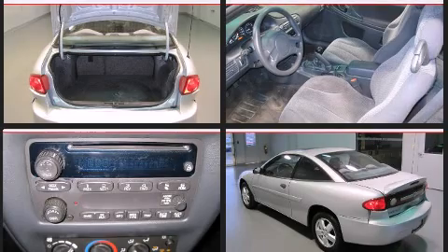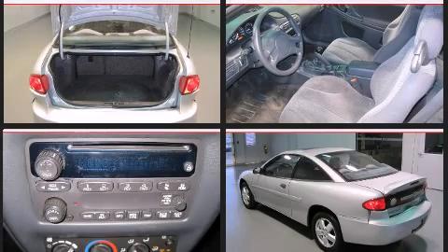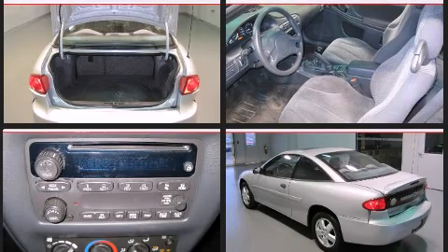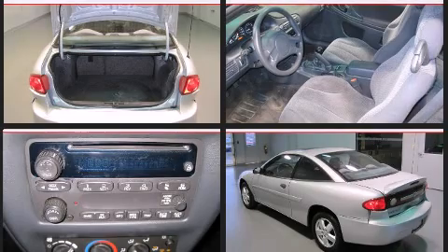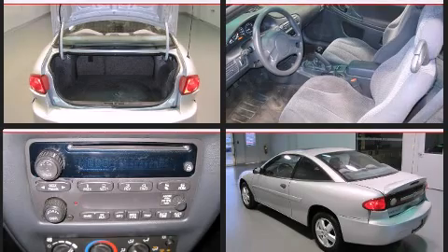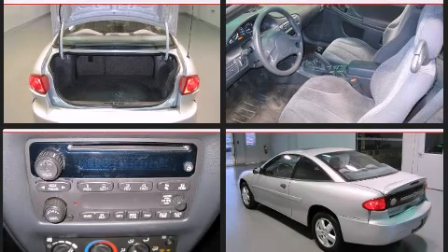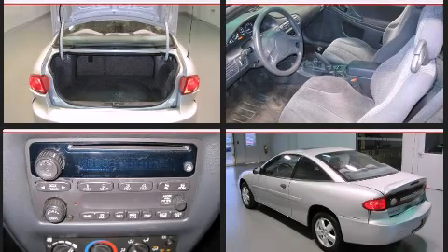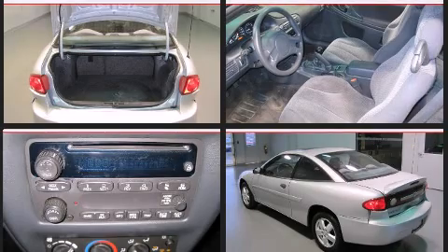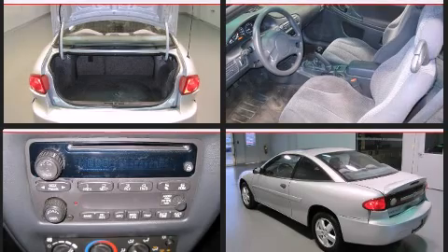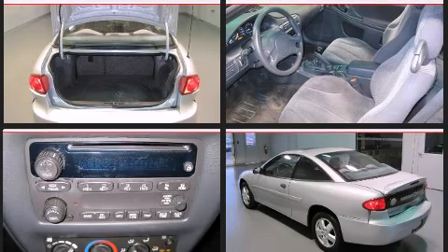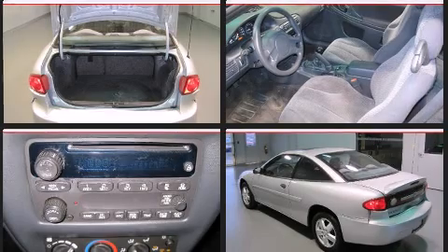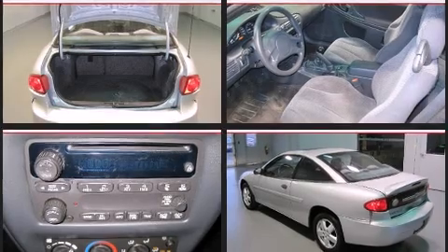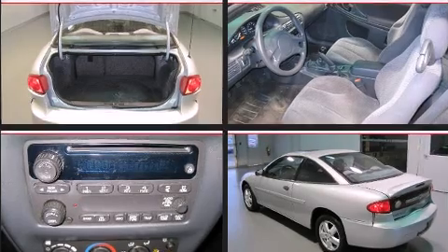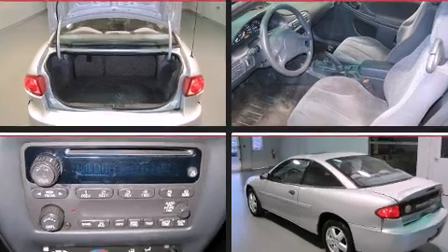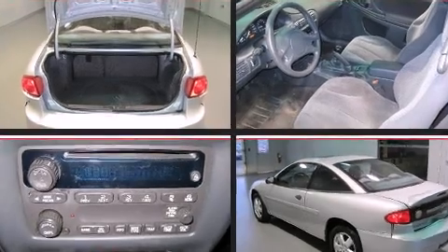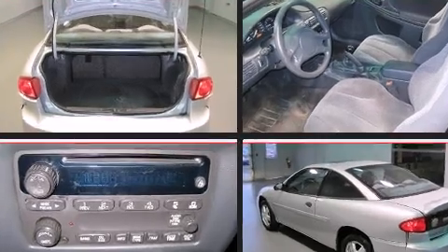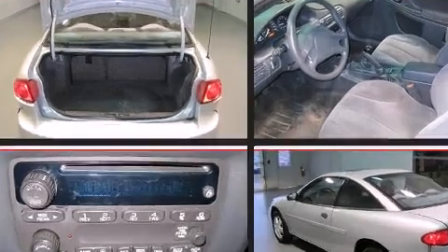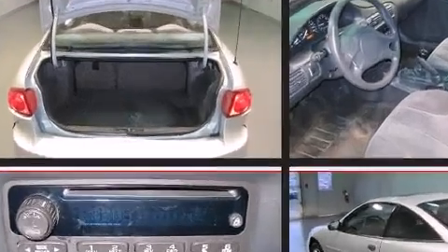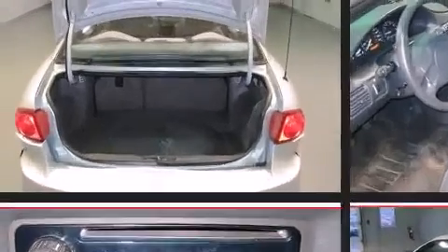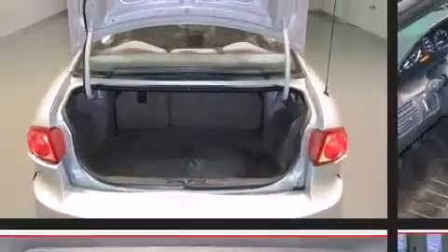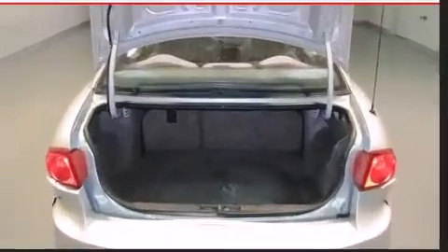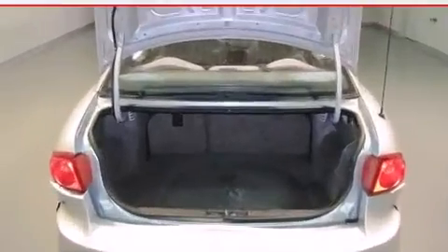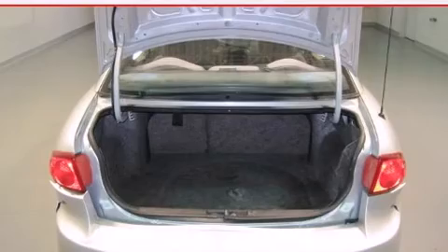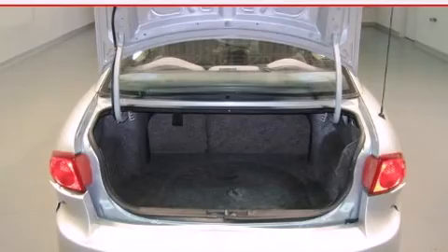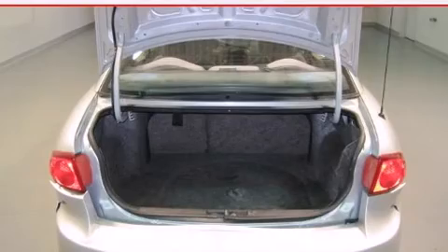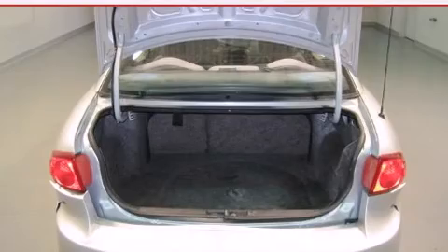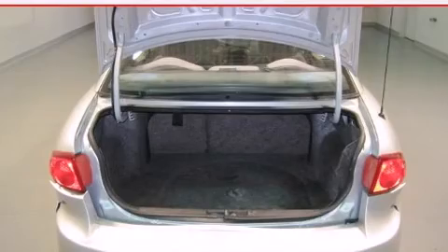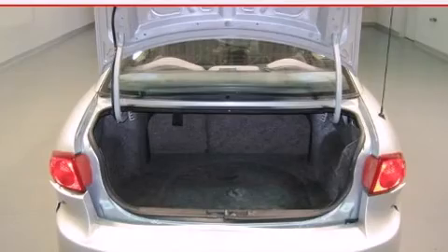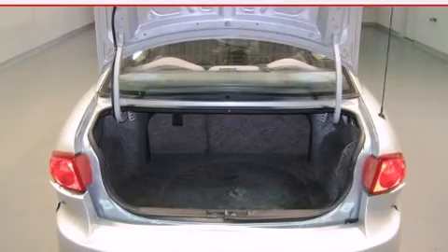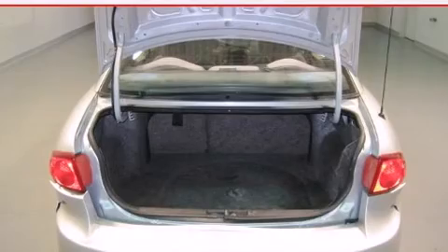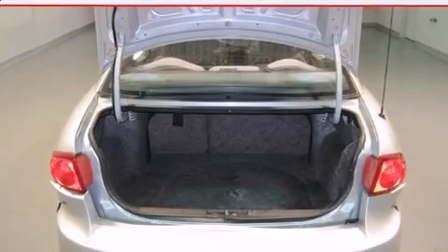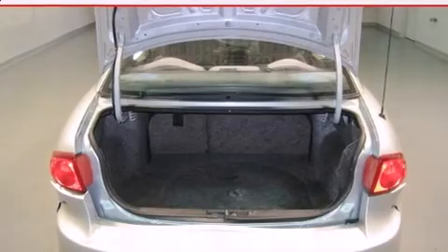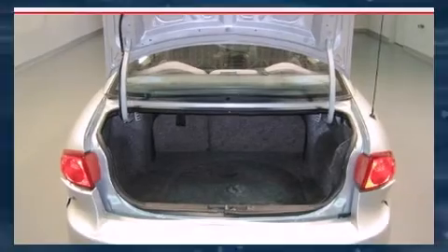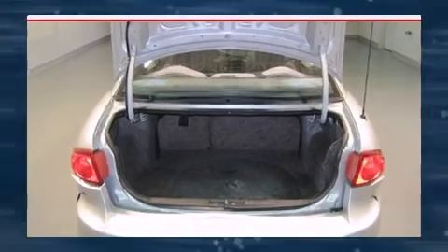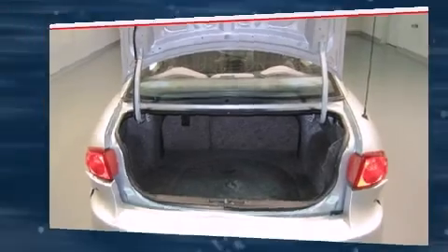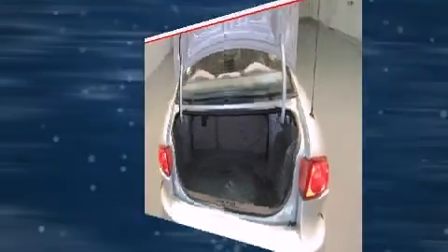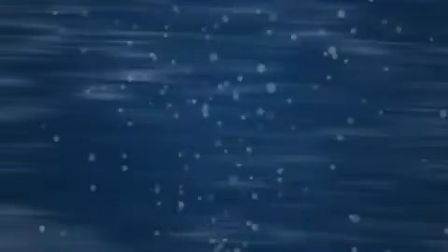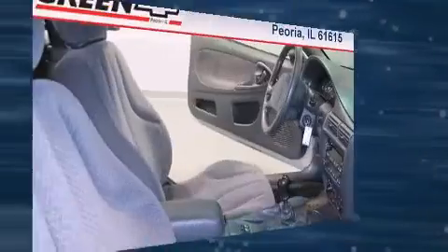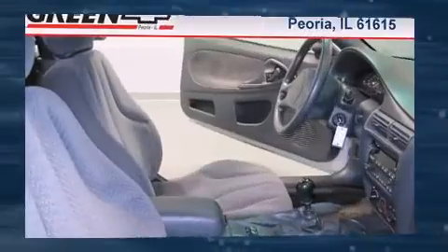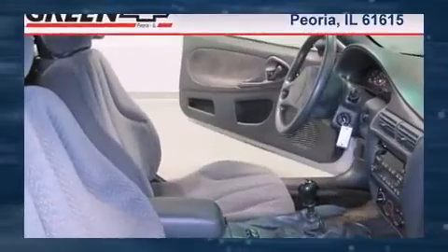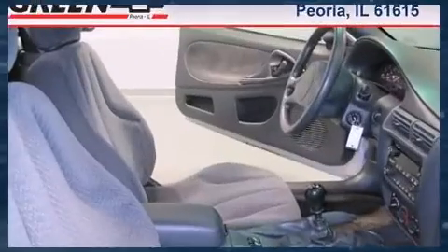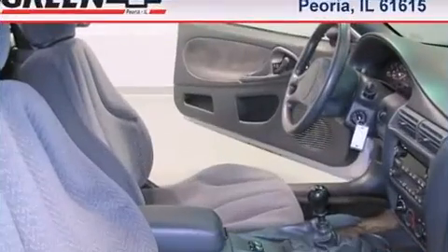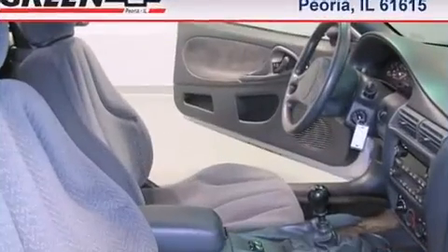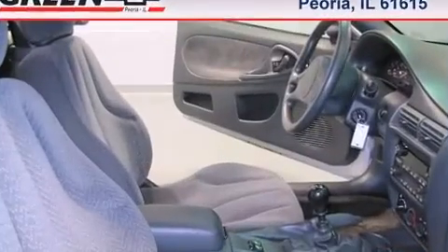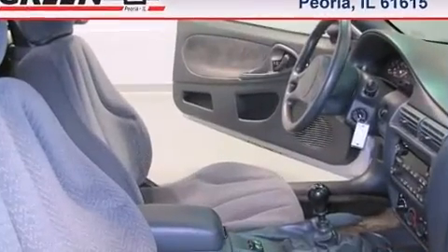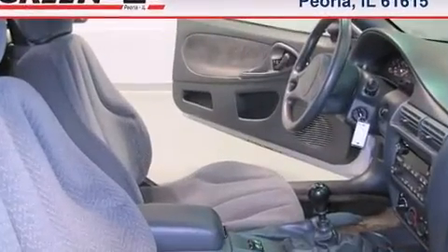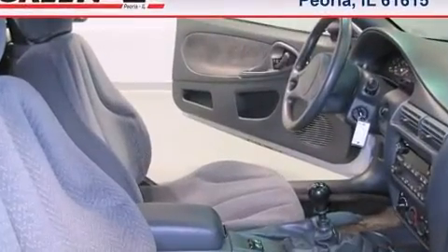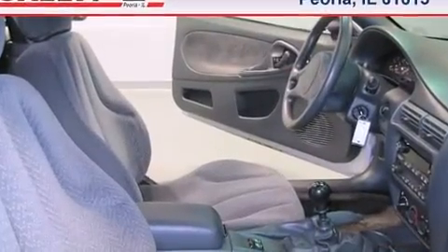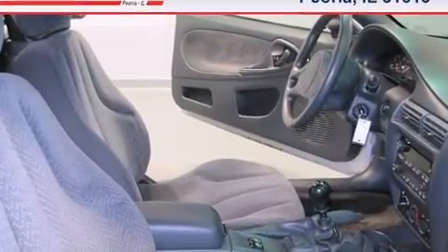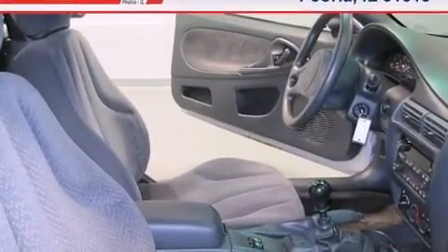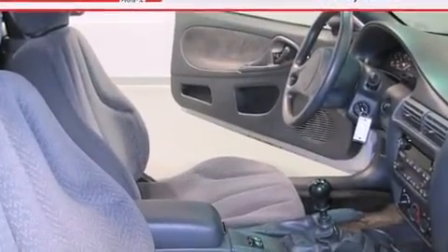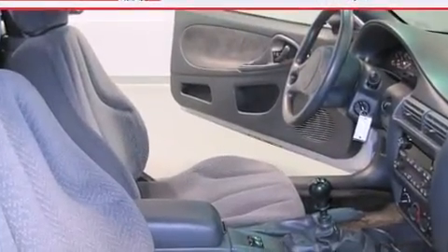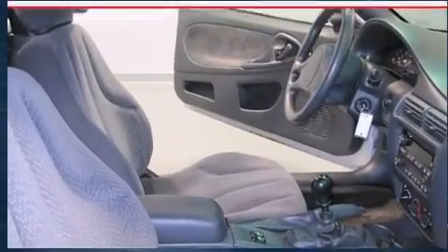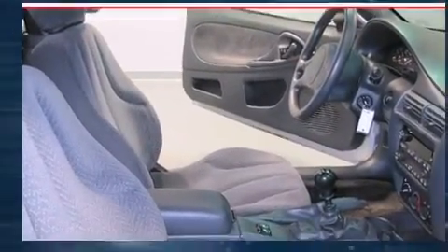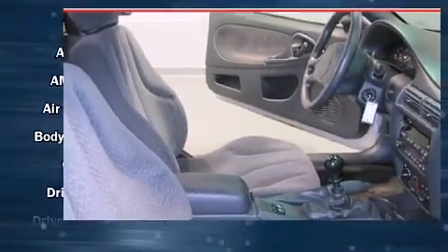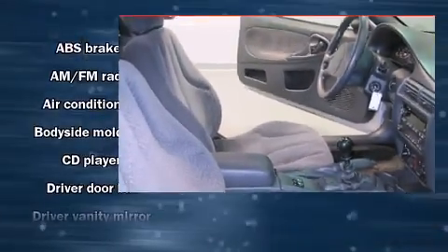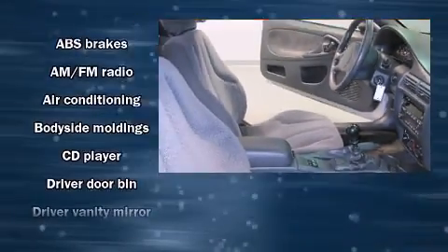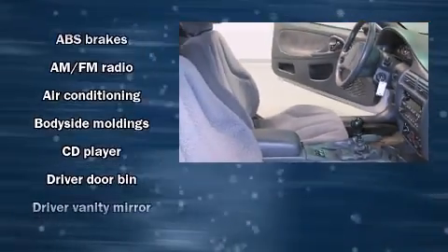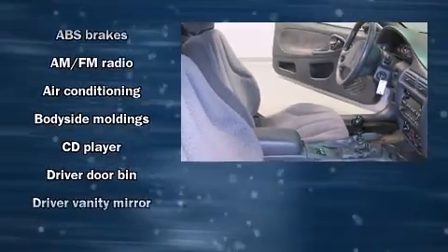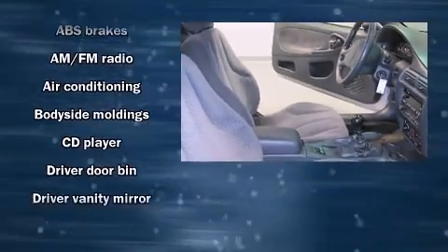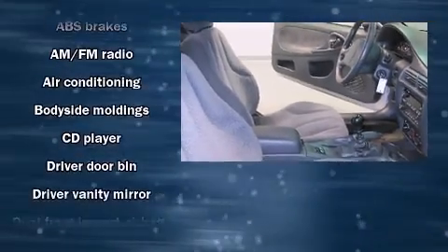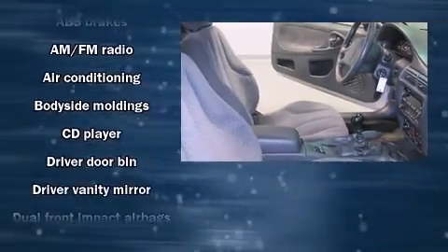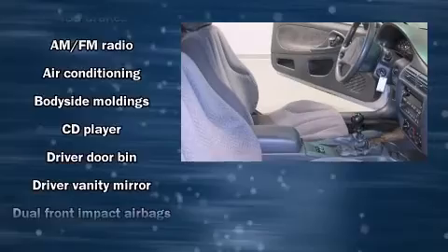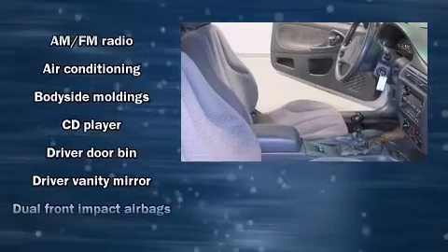The following features are included: front bucket seats, air conditioning, and a split folding rear seat.